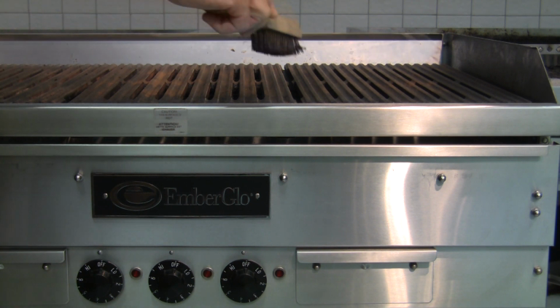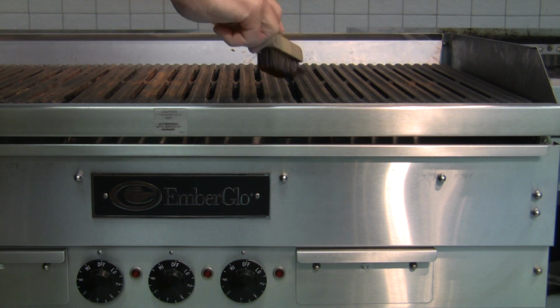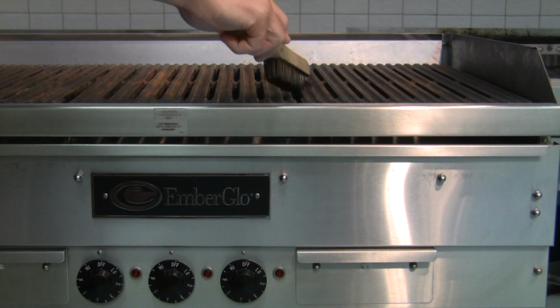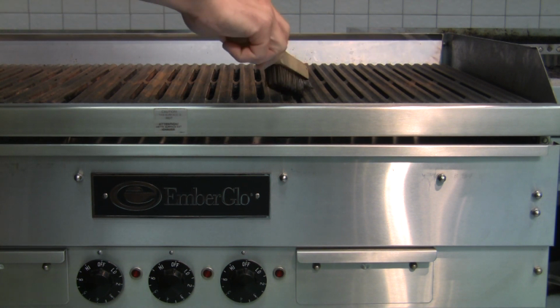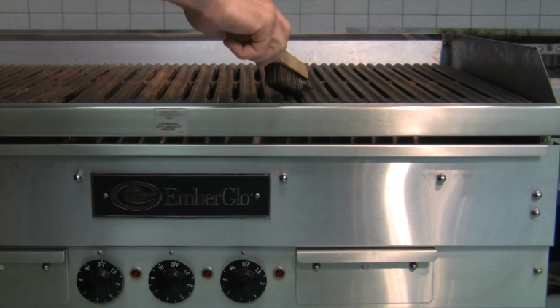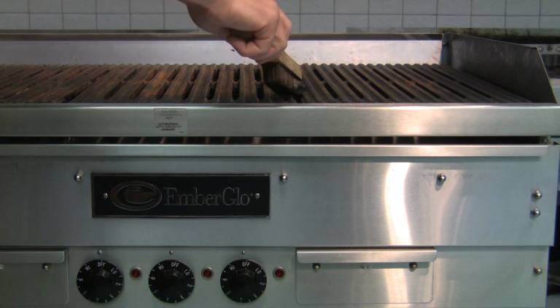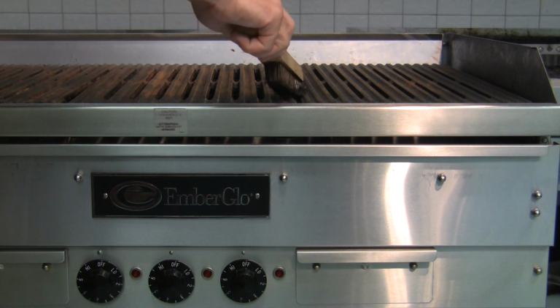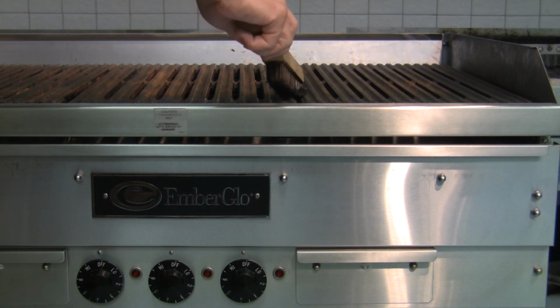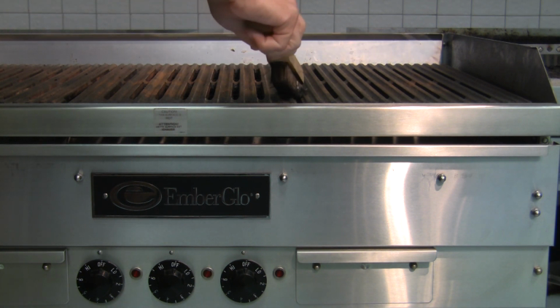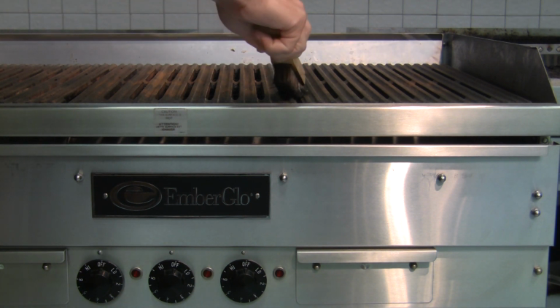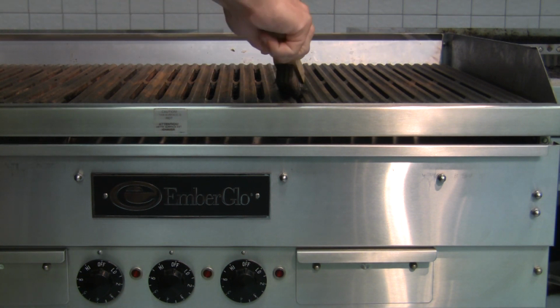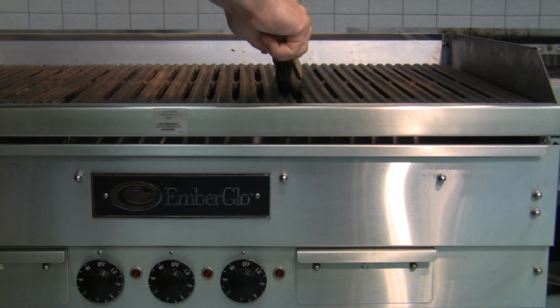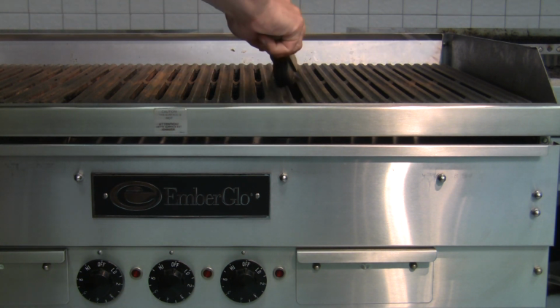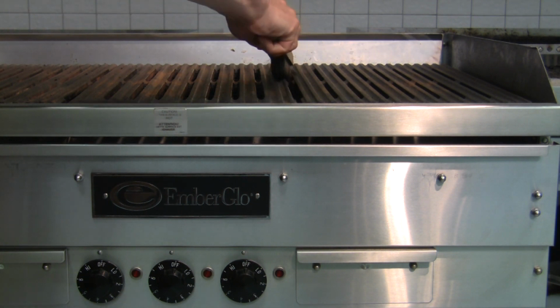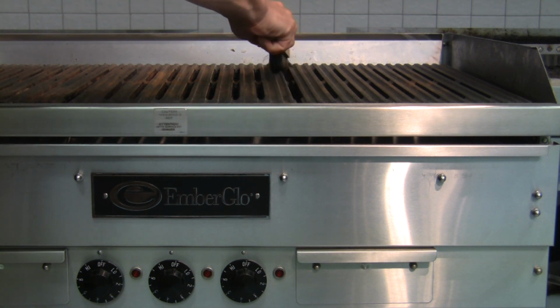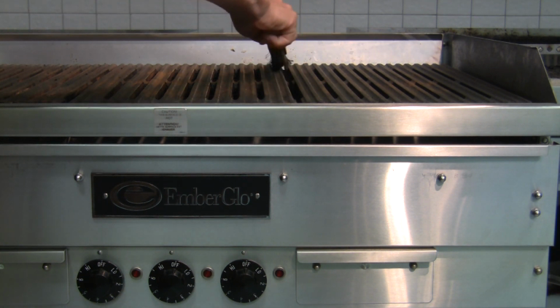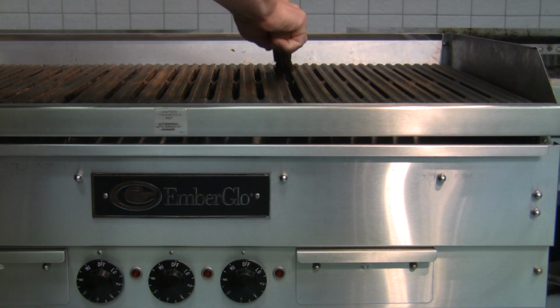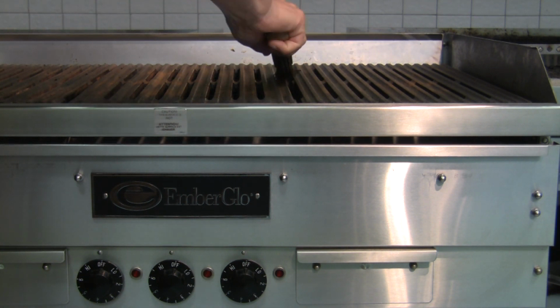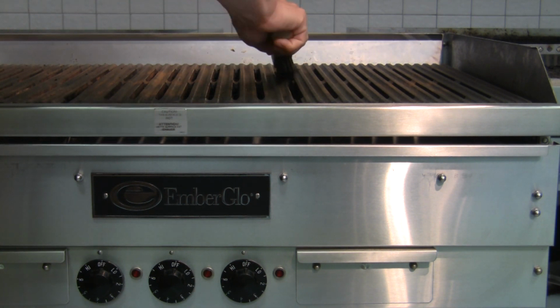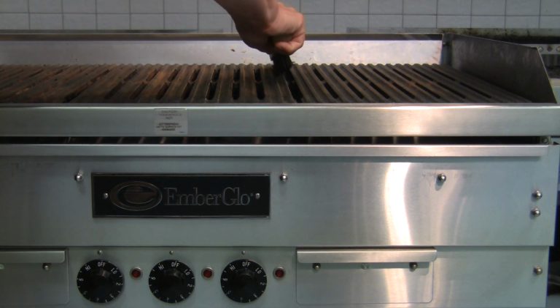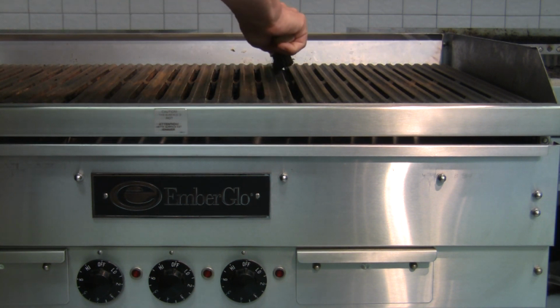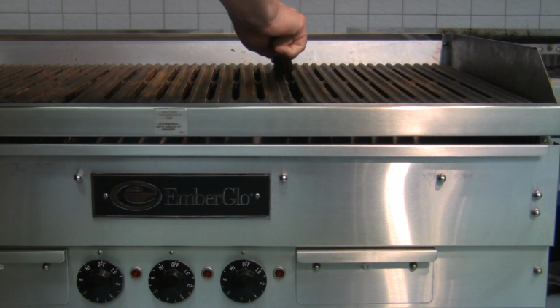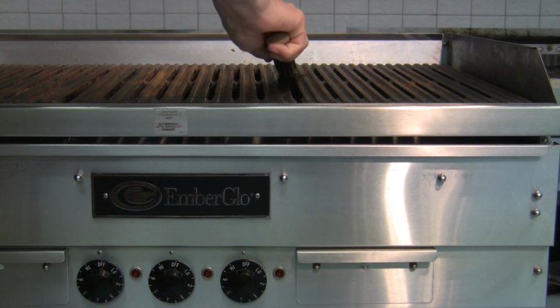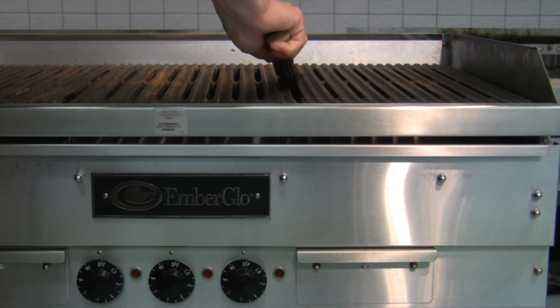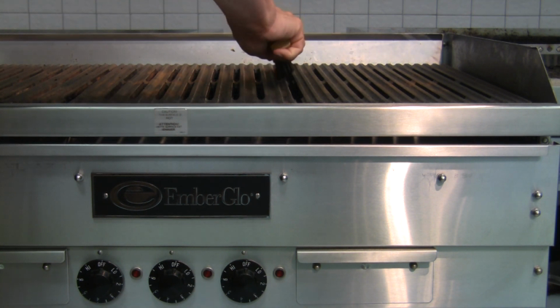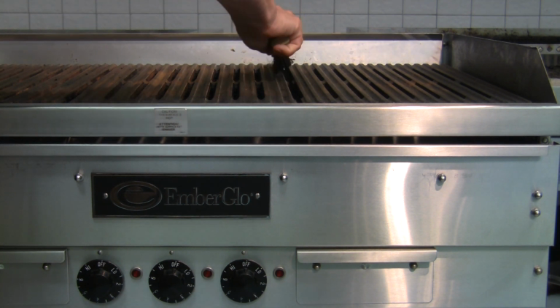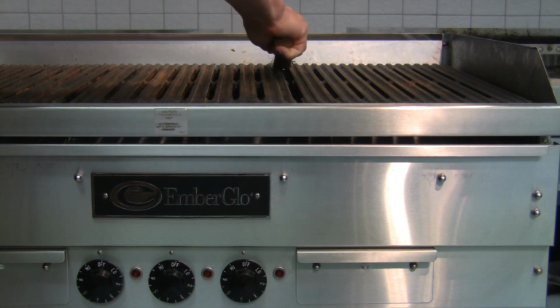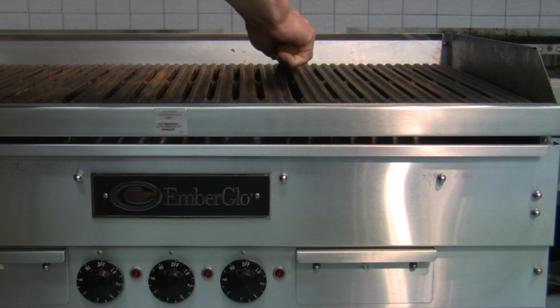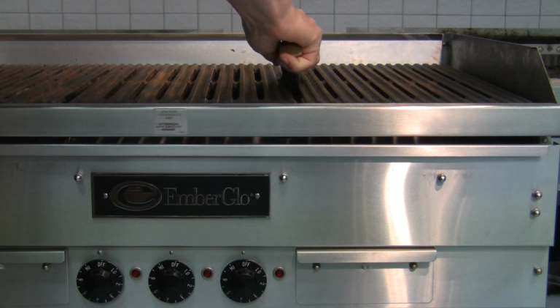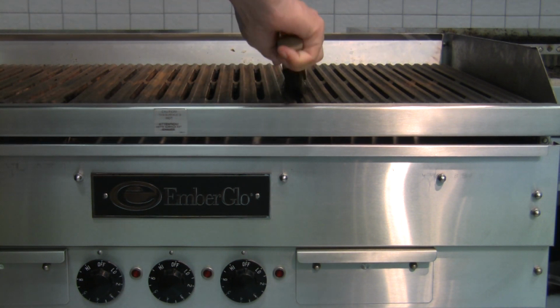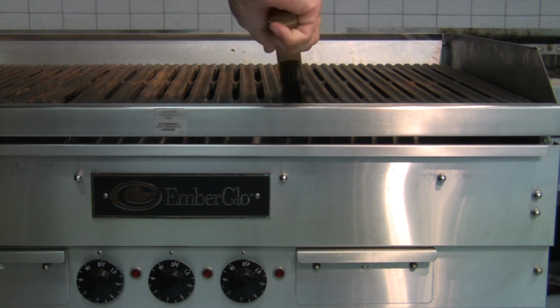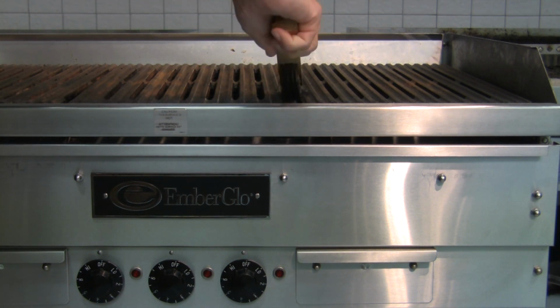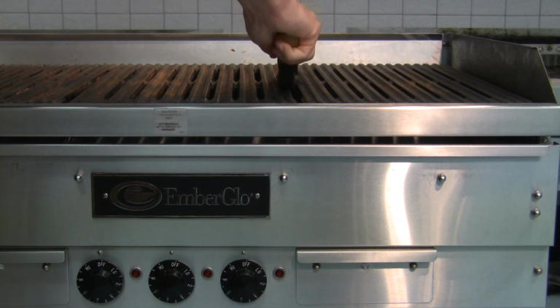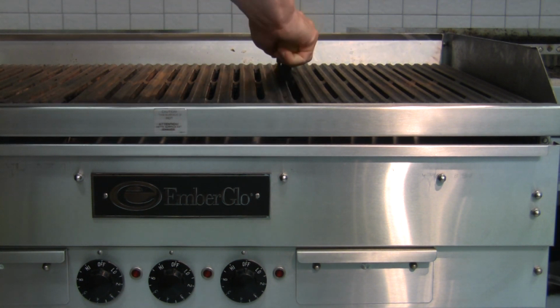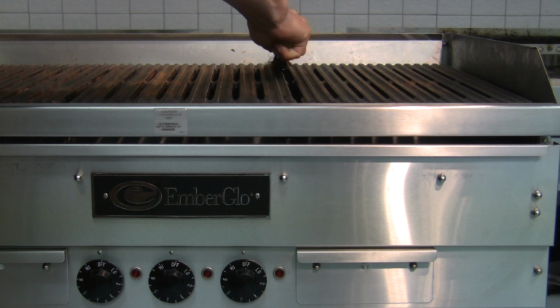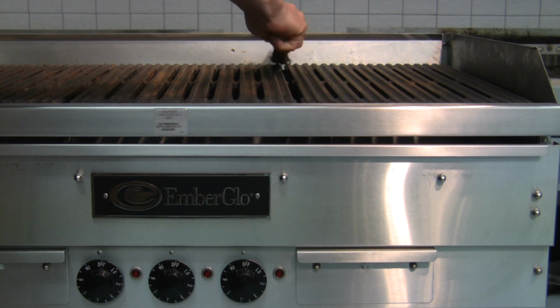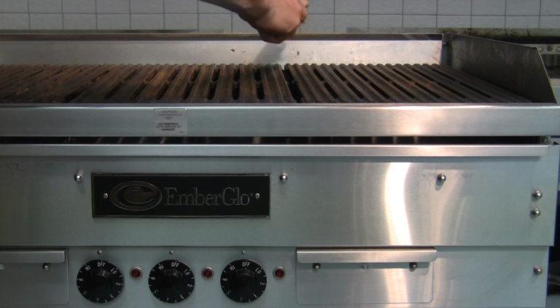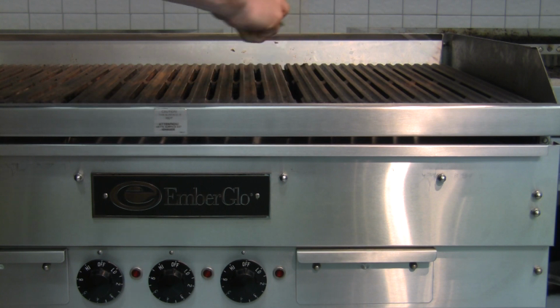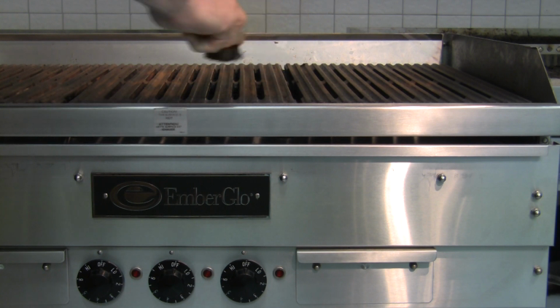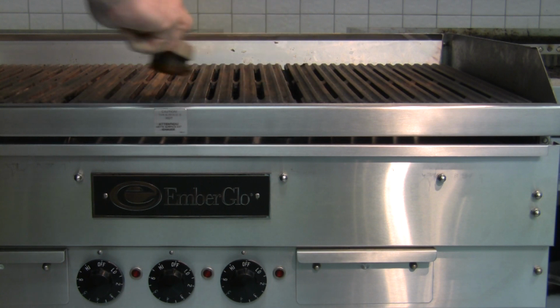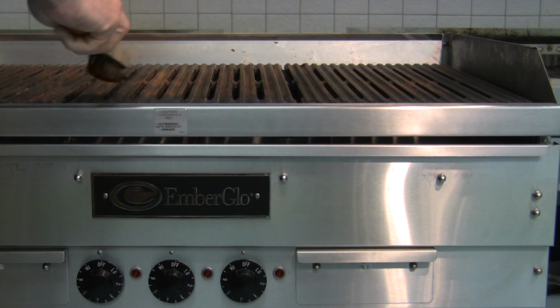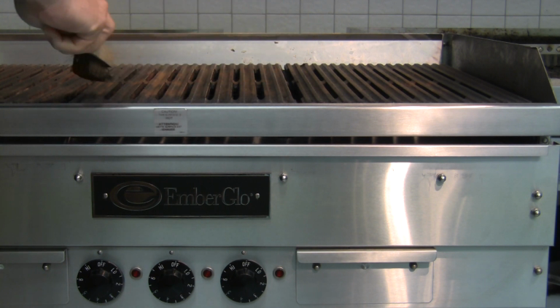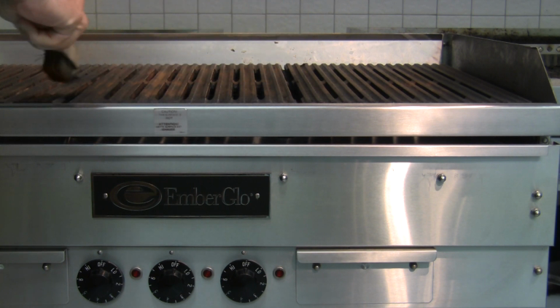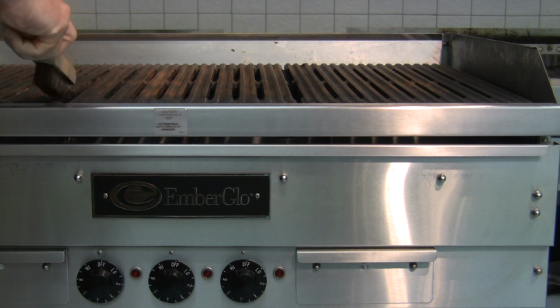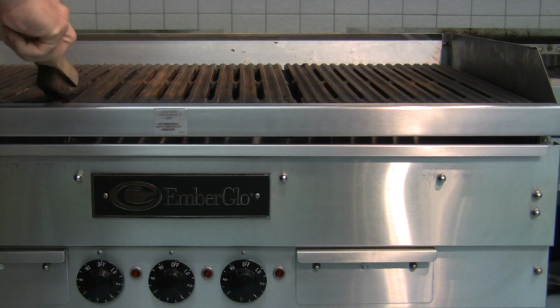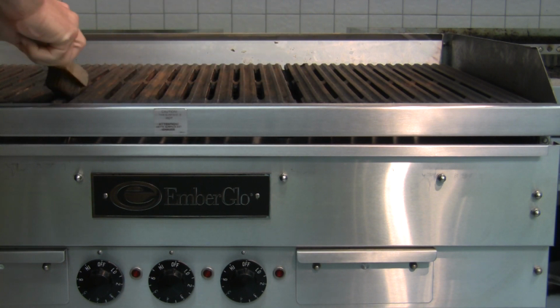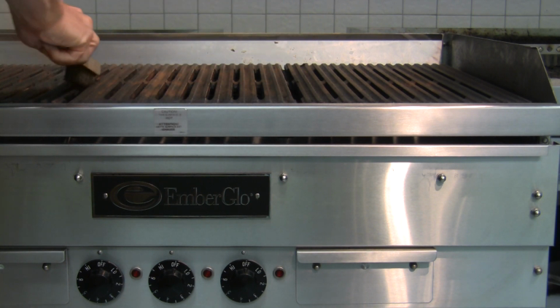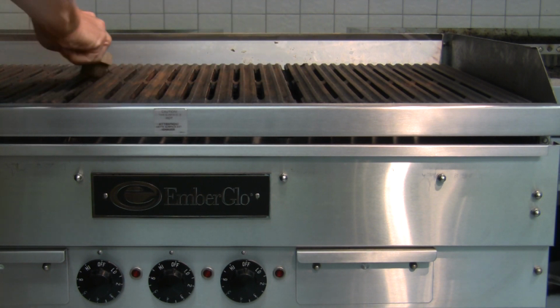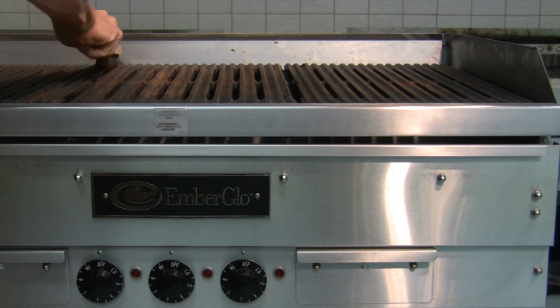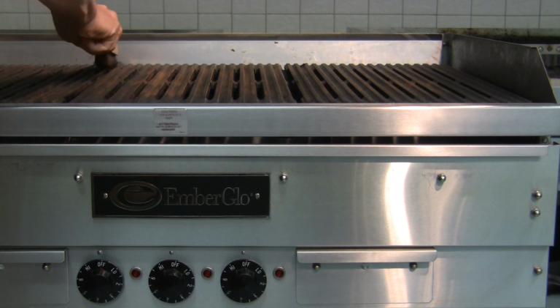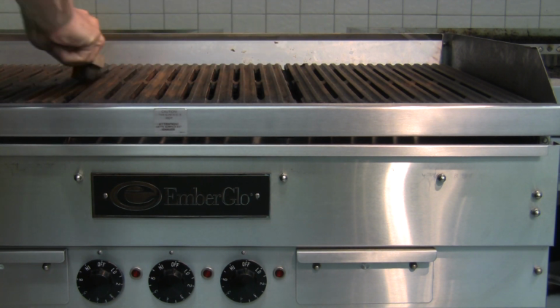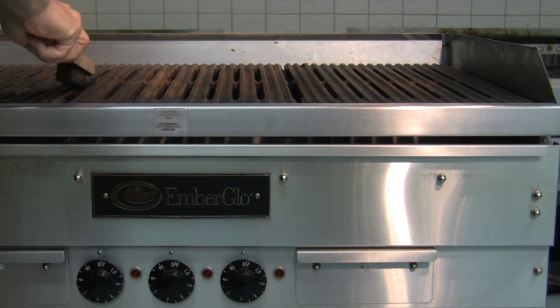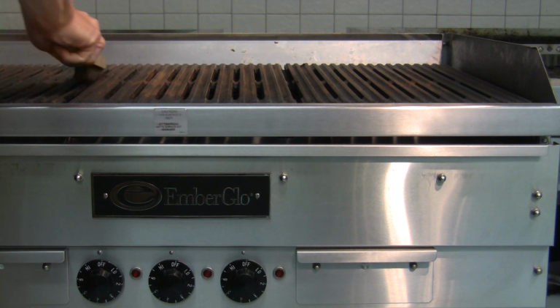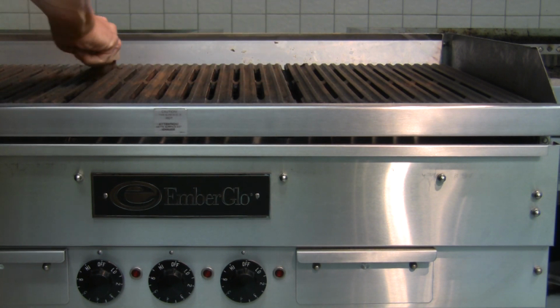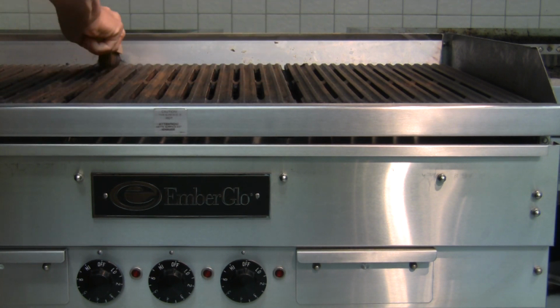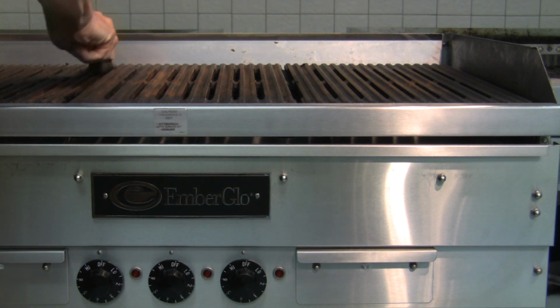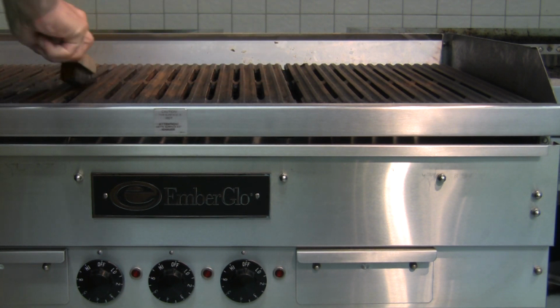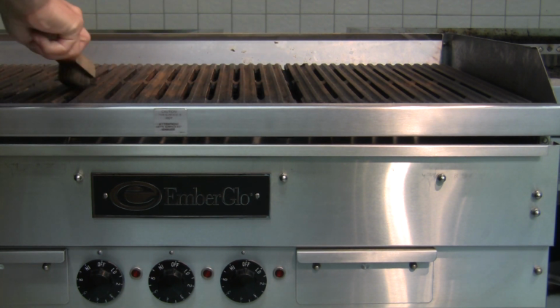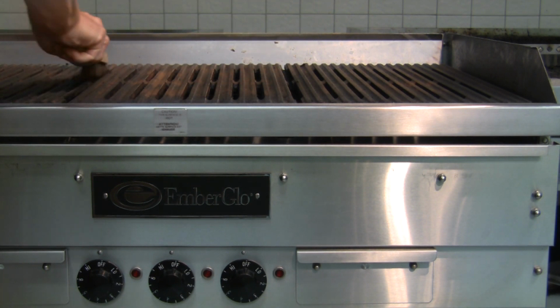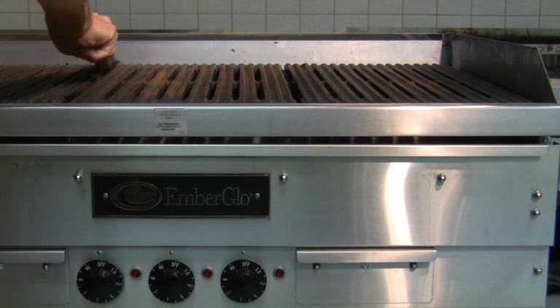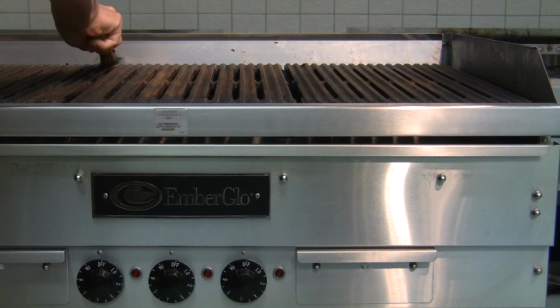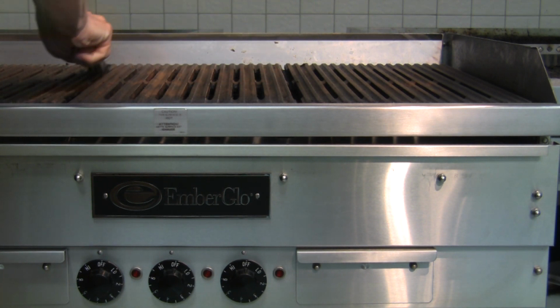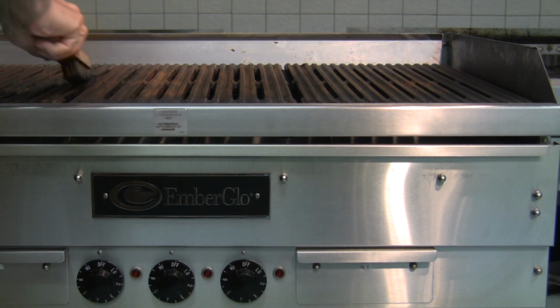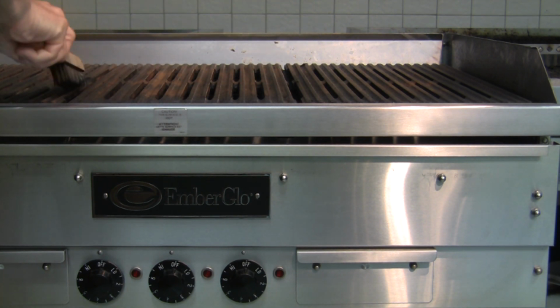You can also use a smaller wire brush to better clean between the grates. This helps remove any lingering debris.